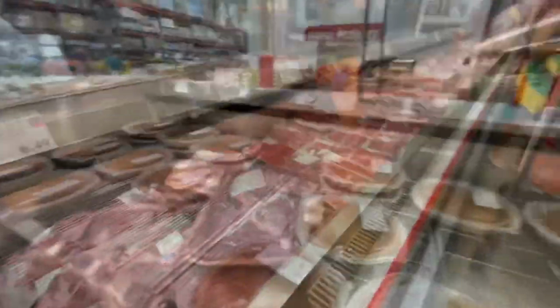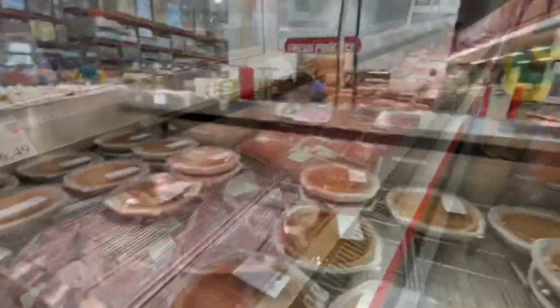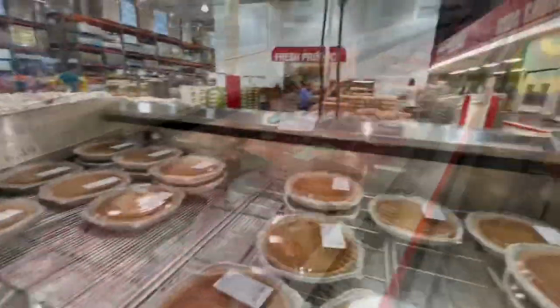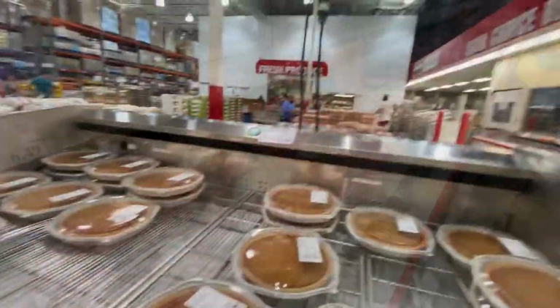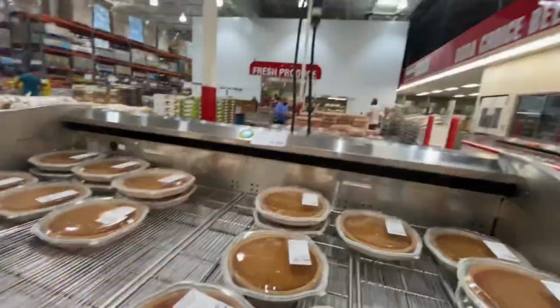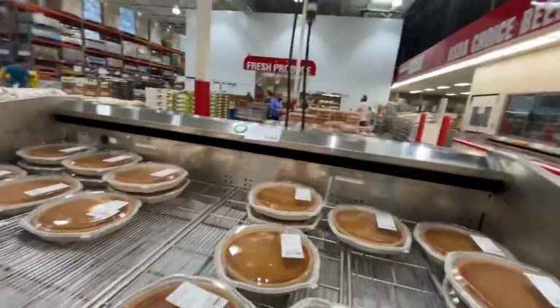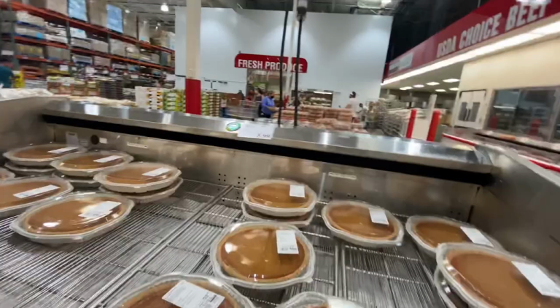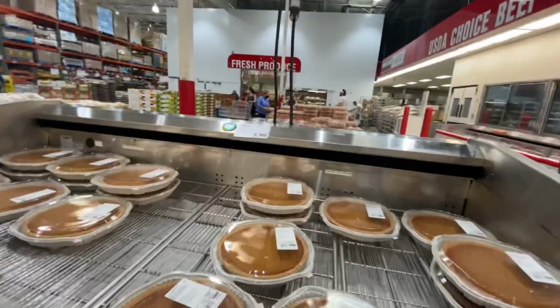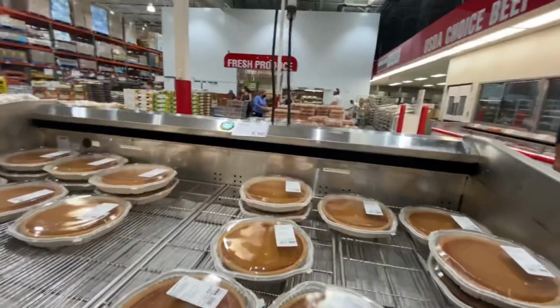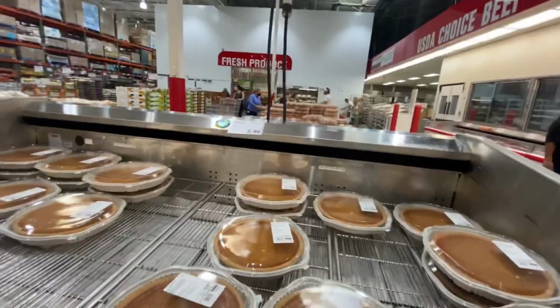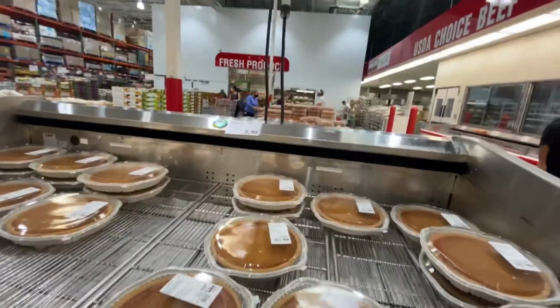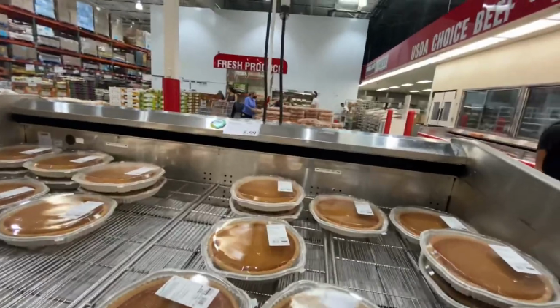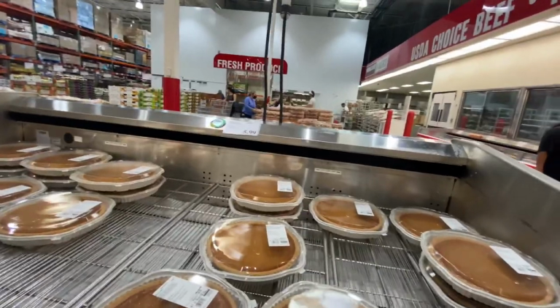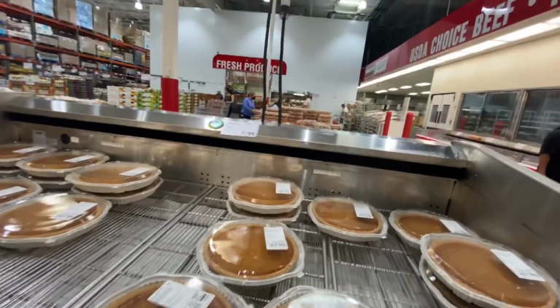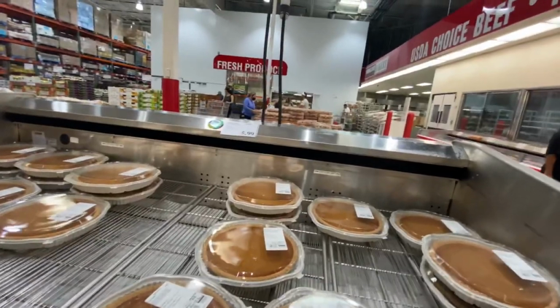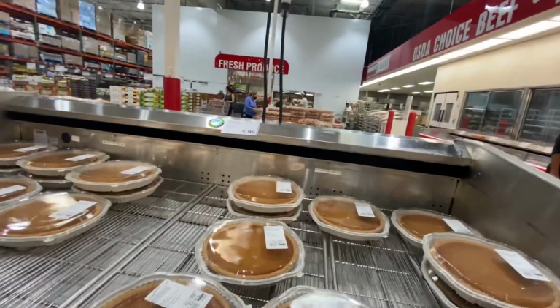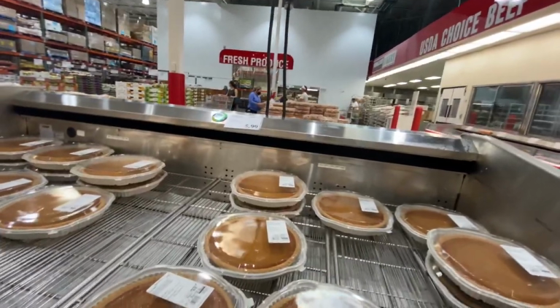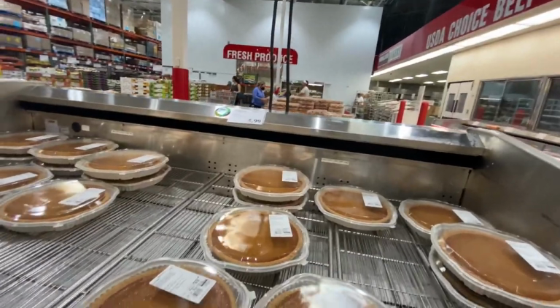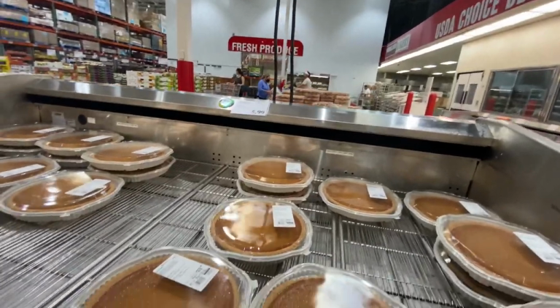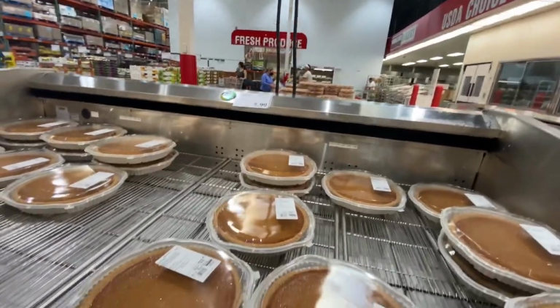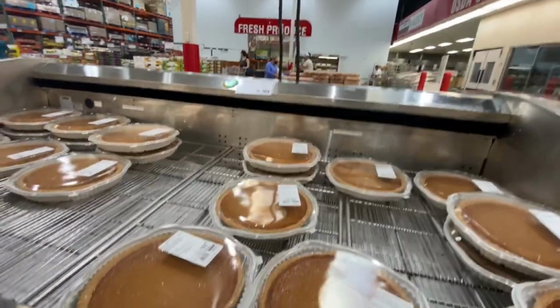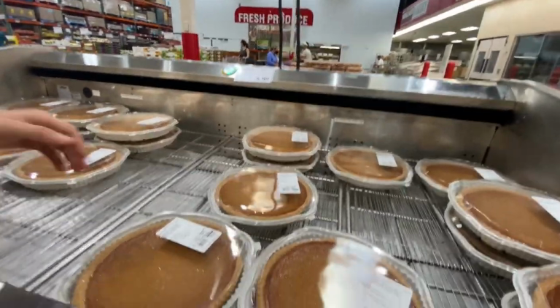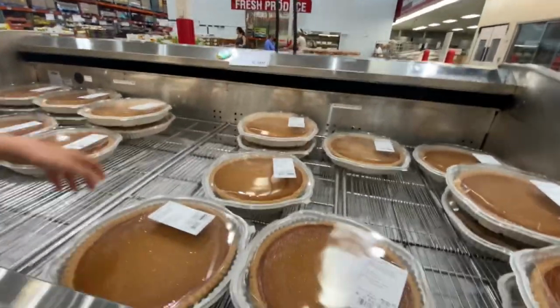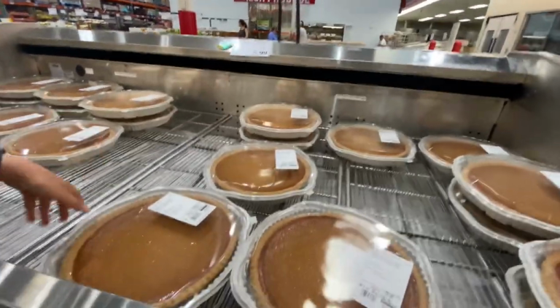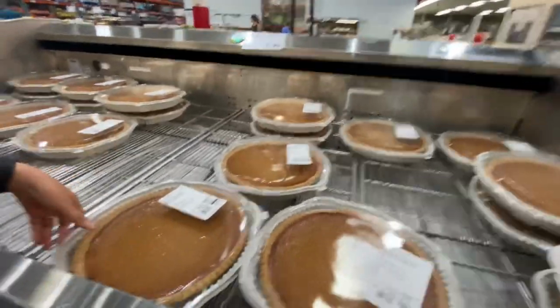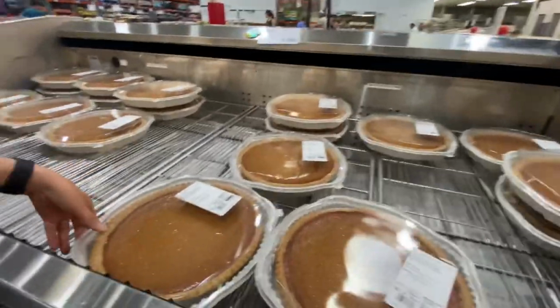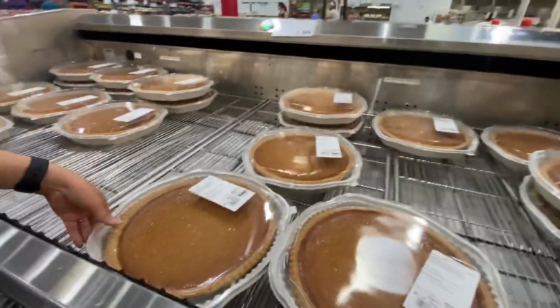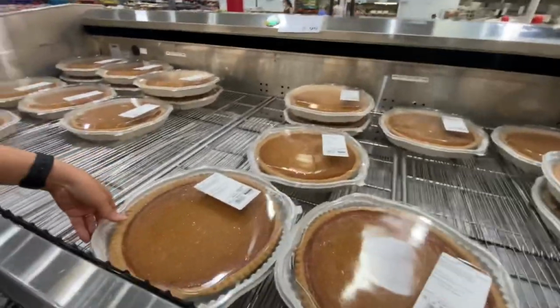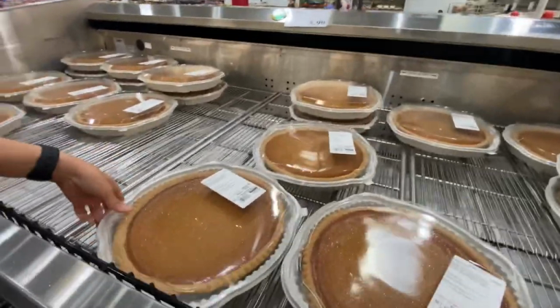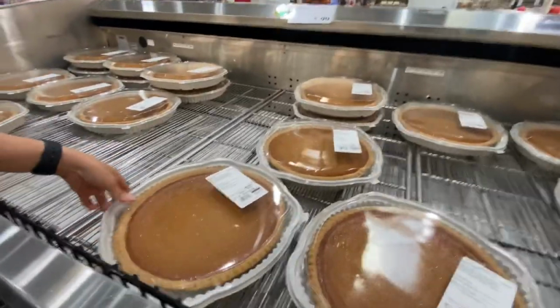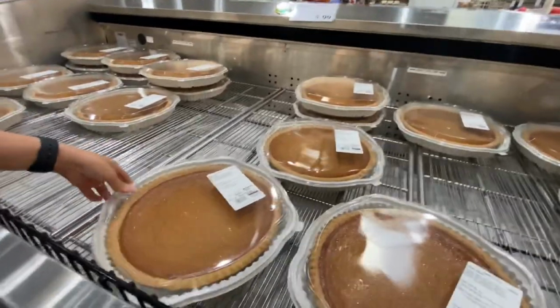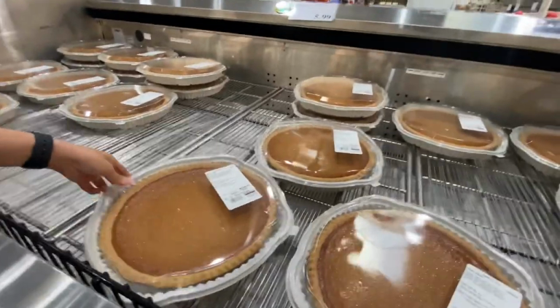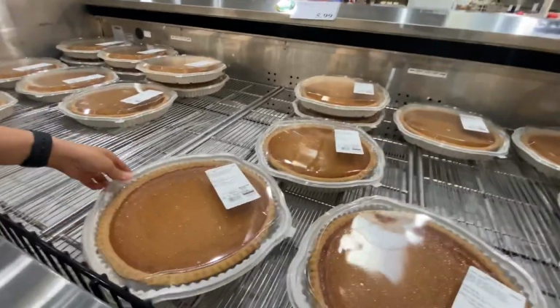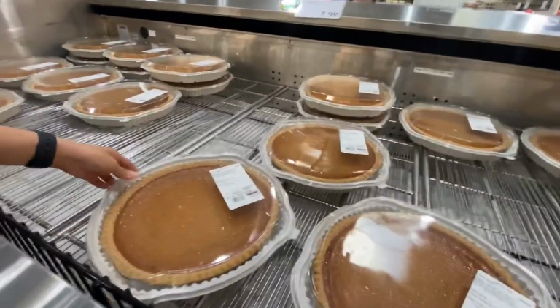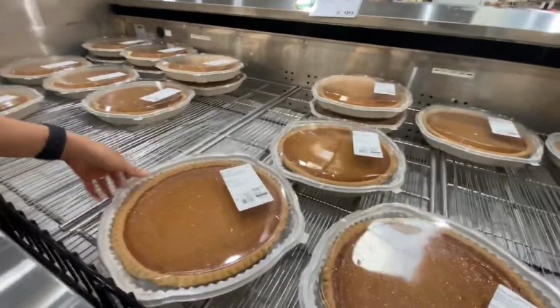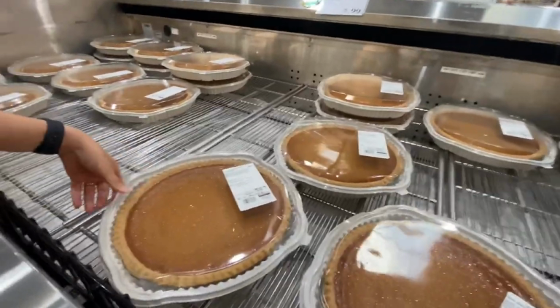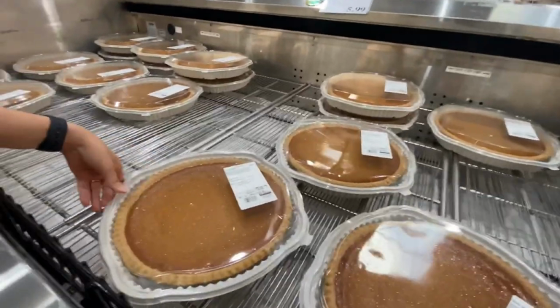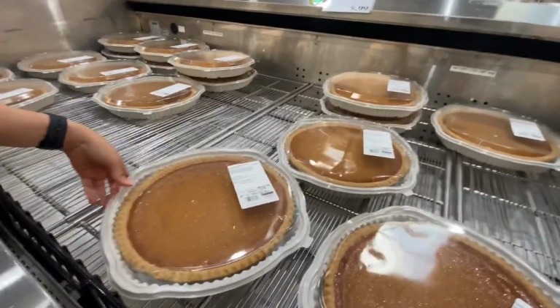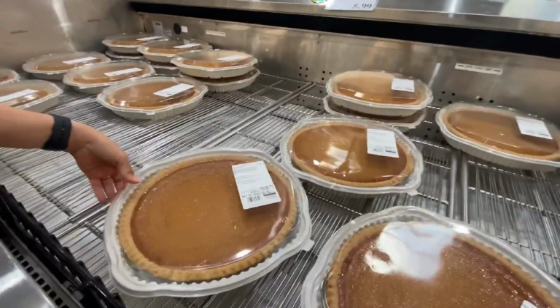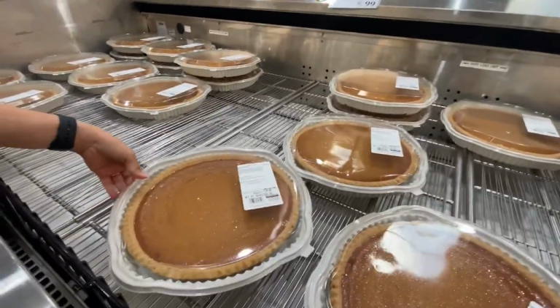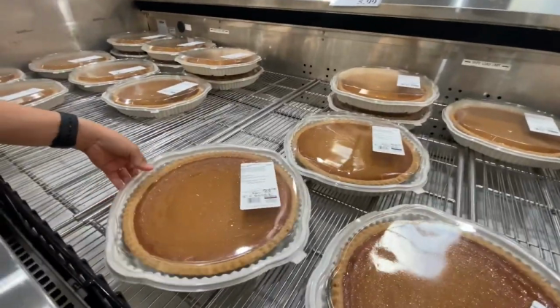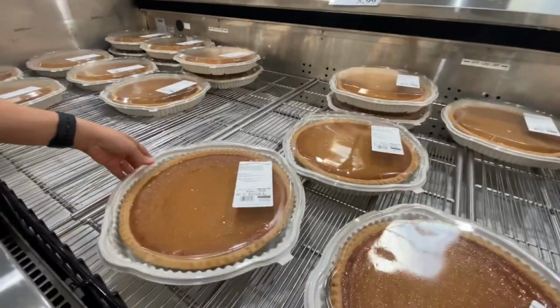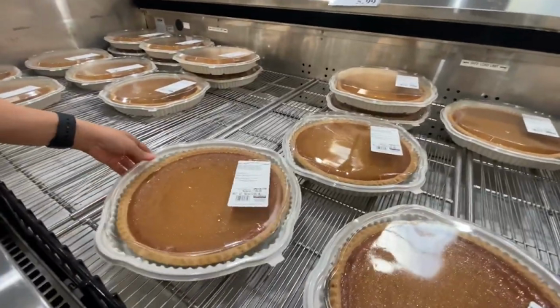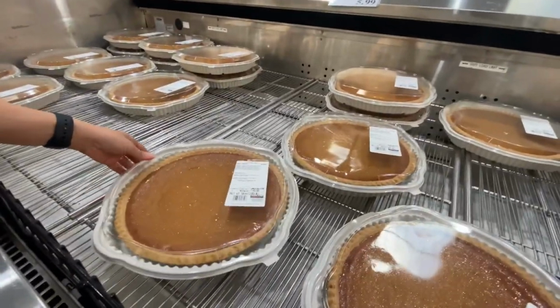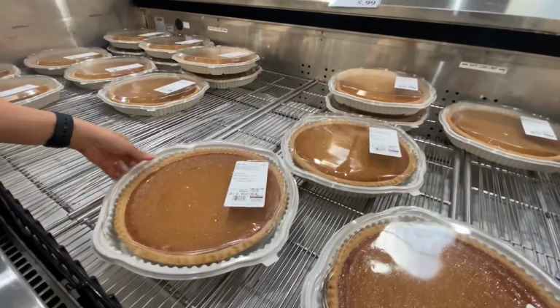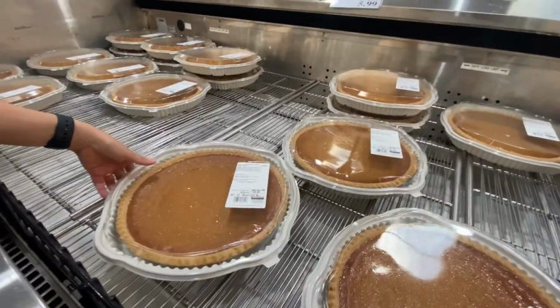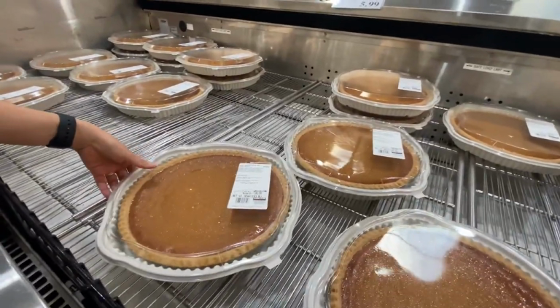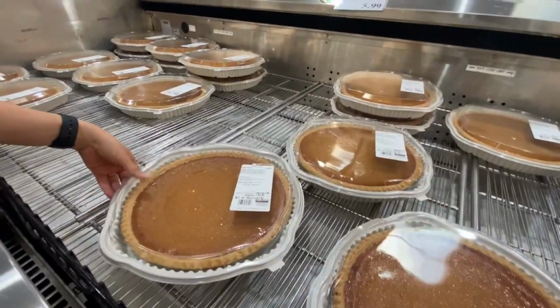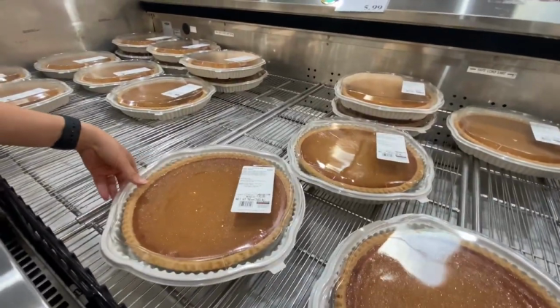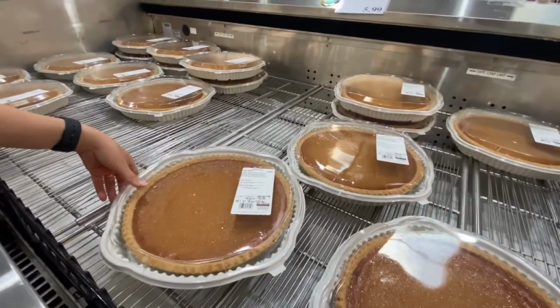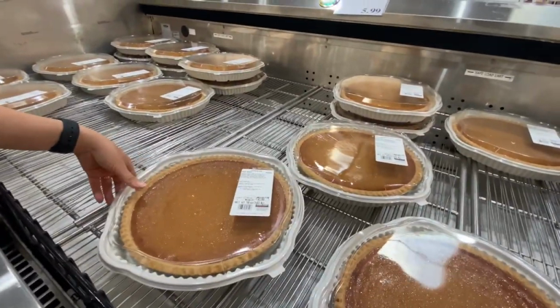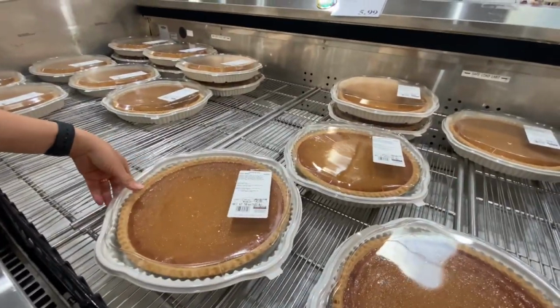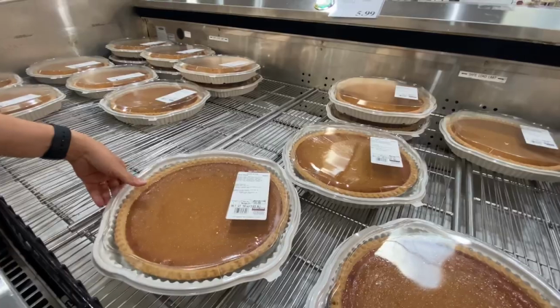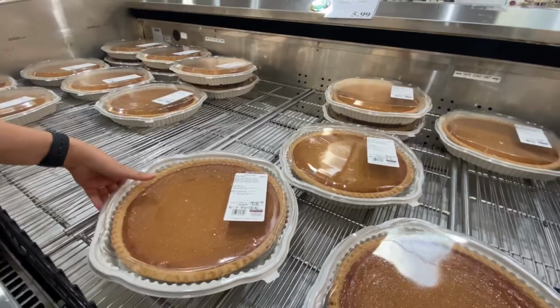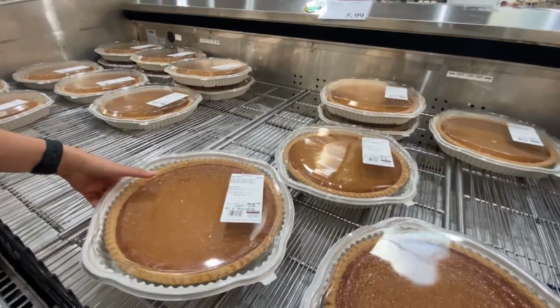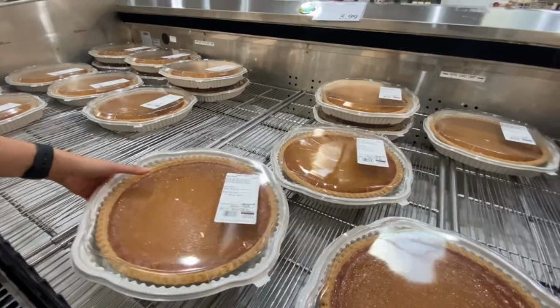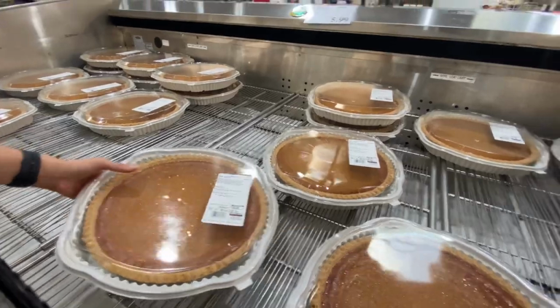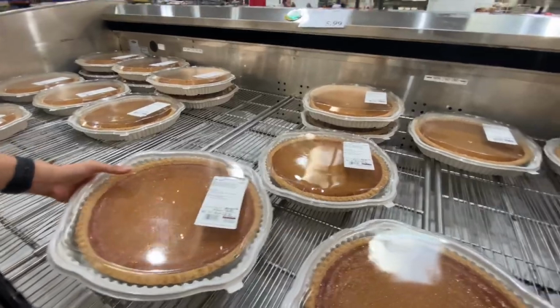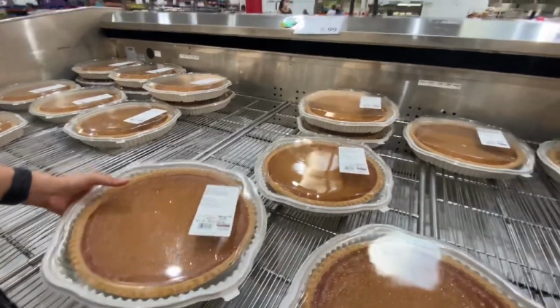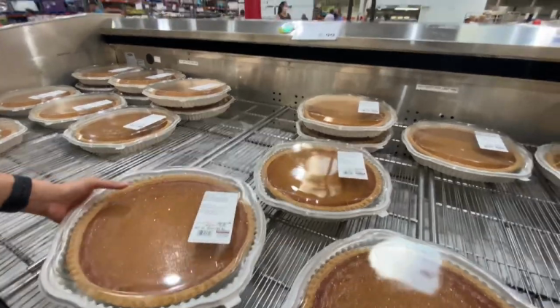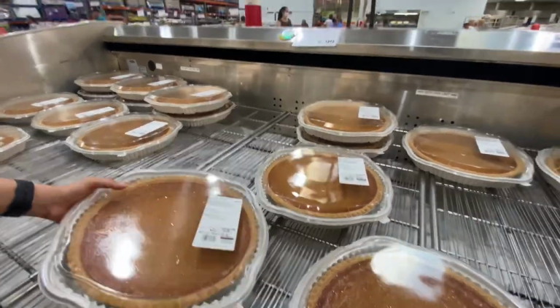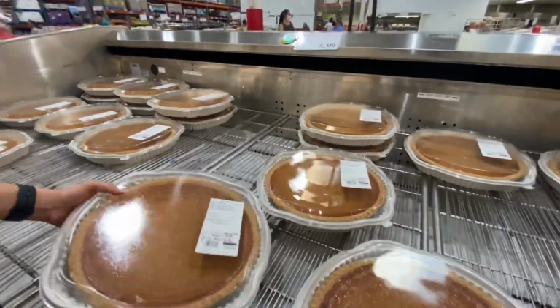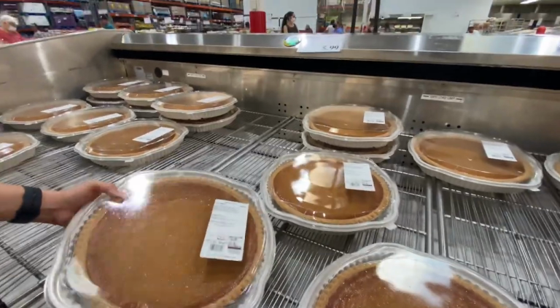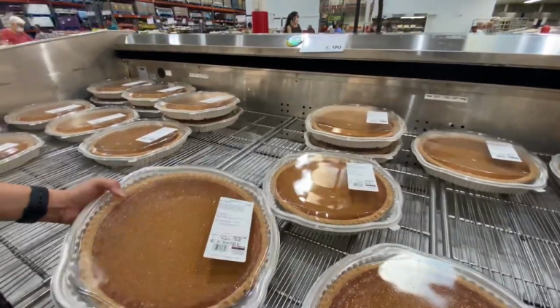Costco is a great place to buy pumpkin pie. It's super big and super cheap for $6, and they're really good. We'll grab one of these.